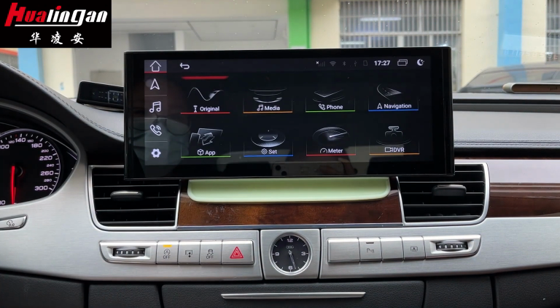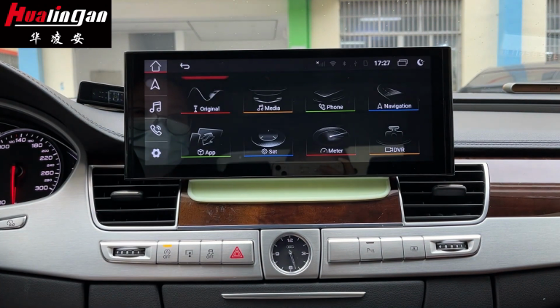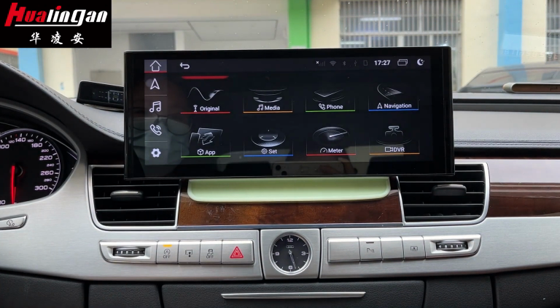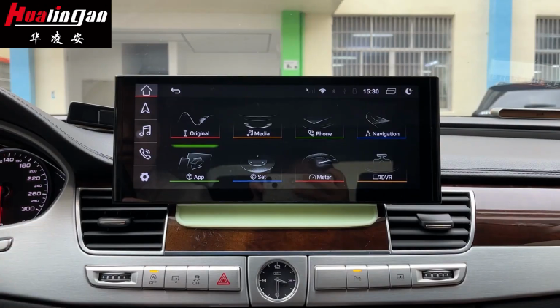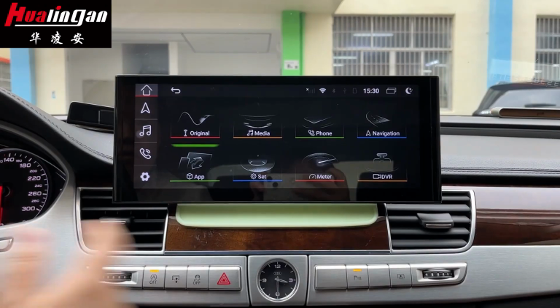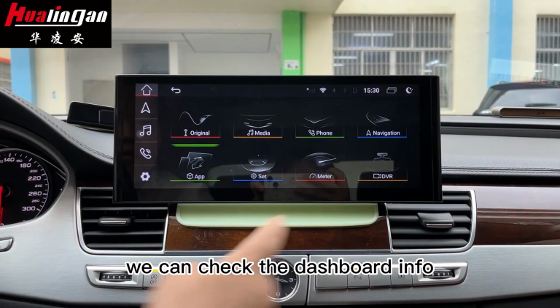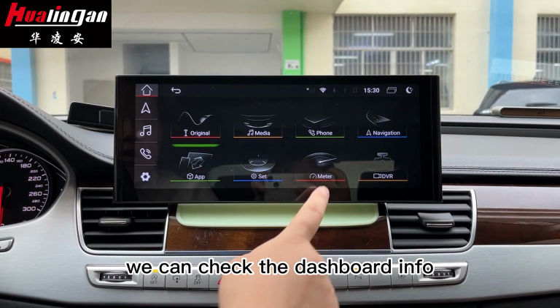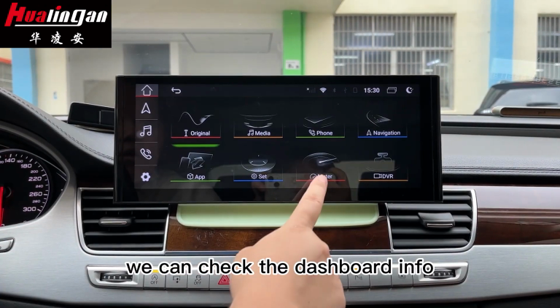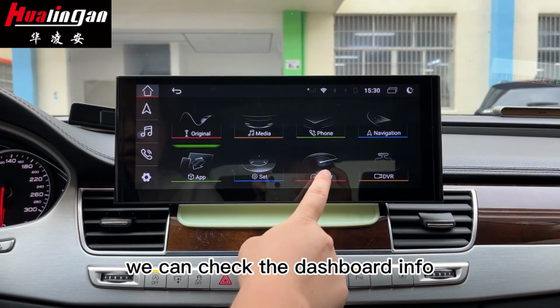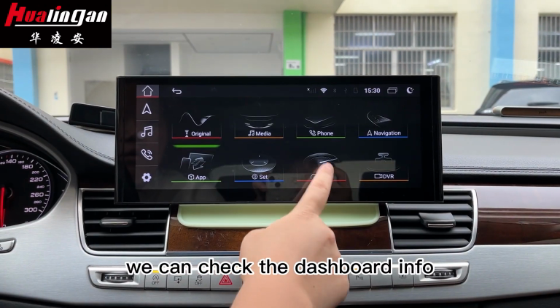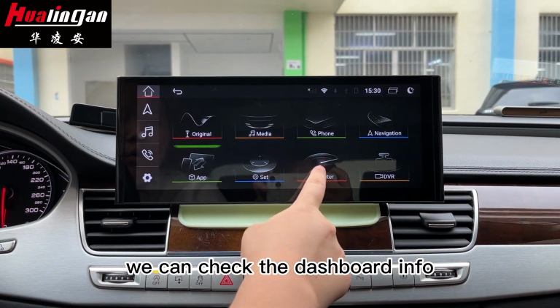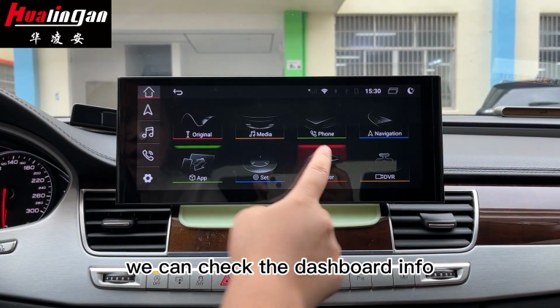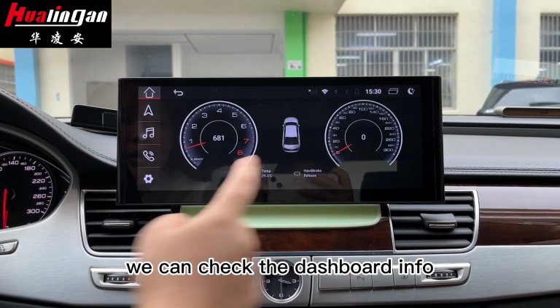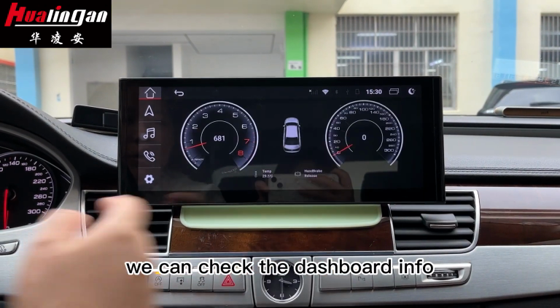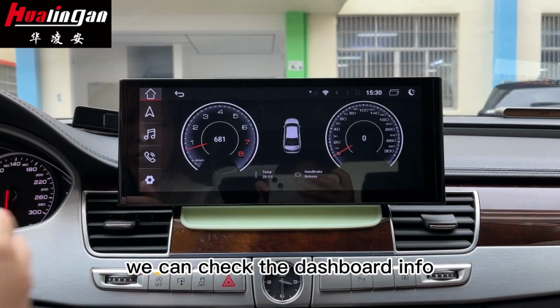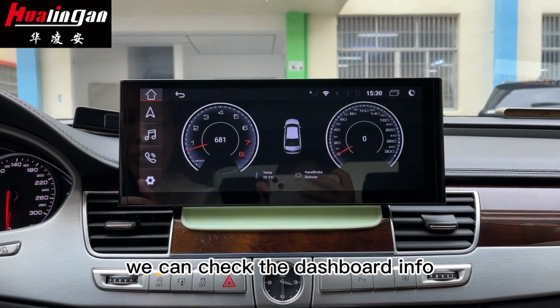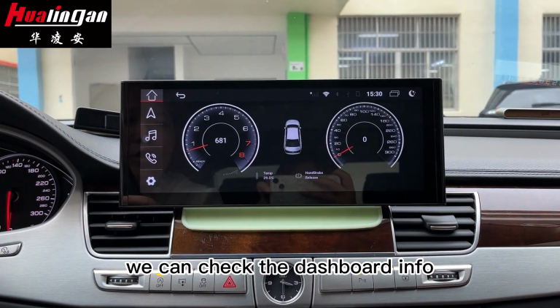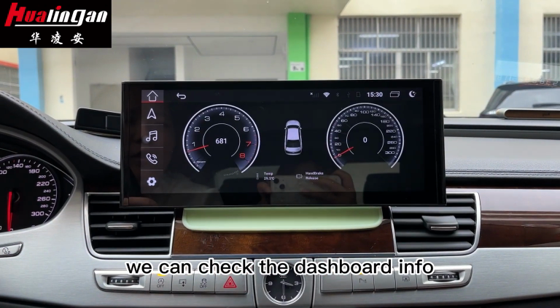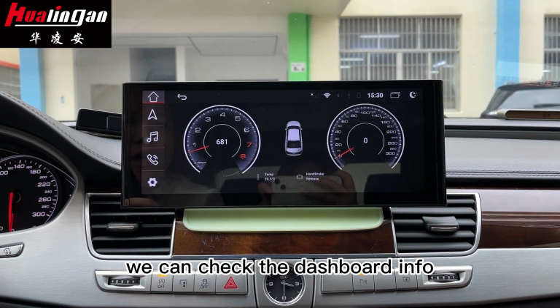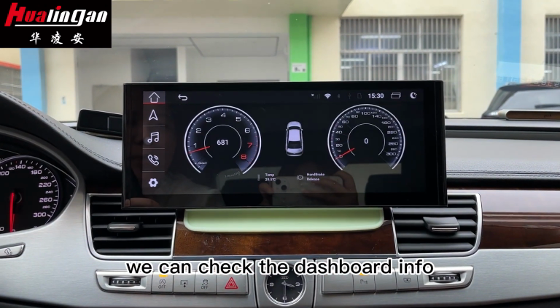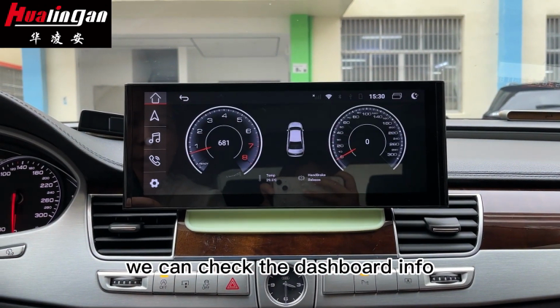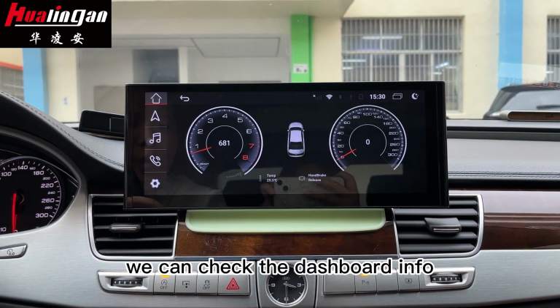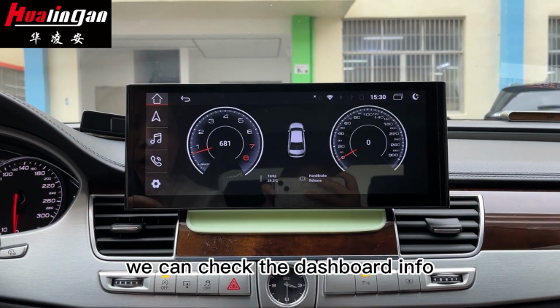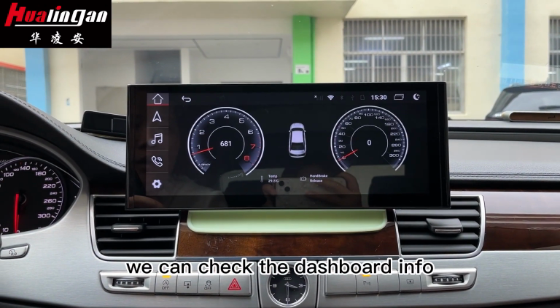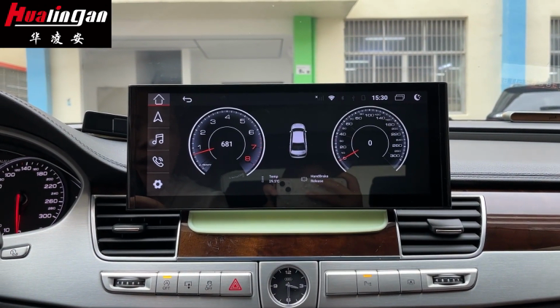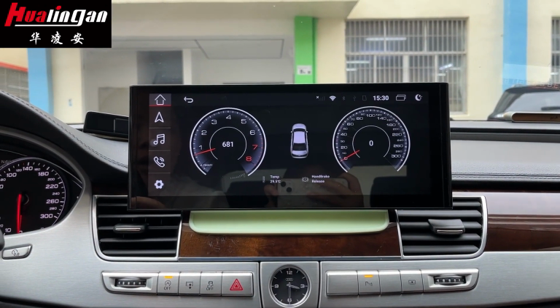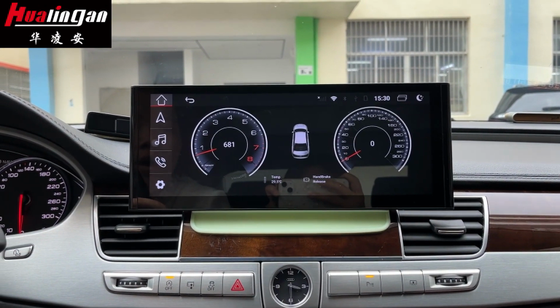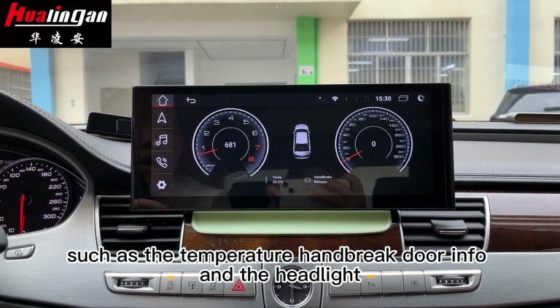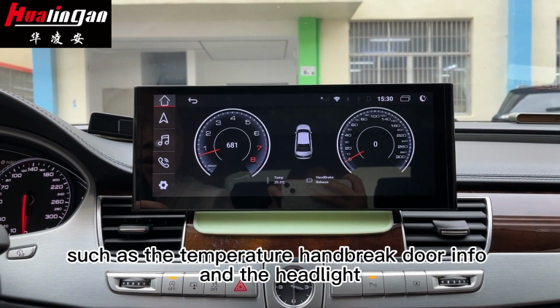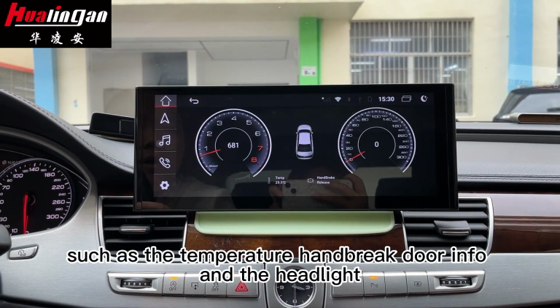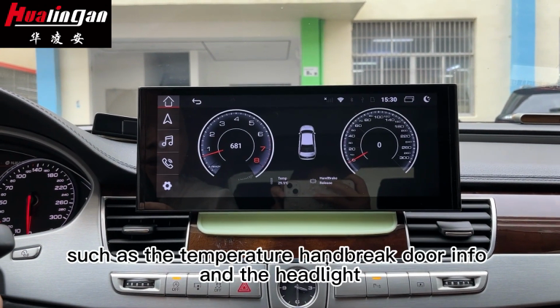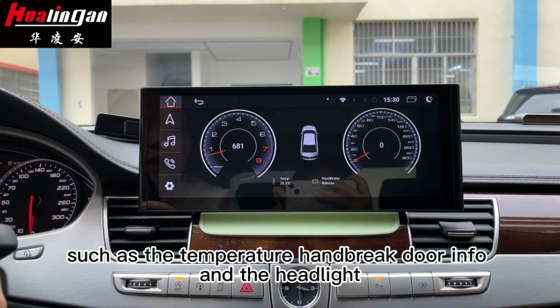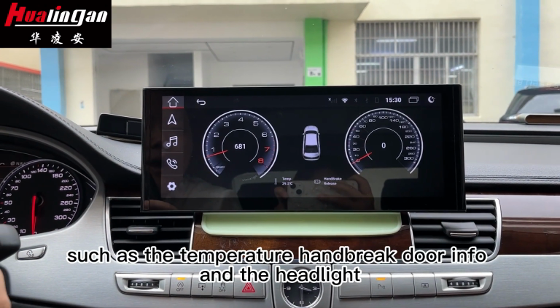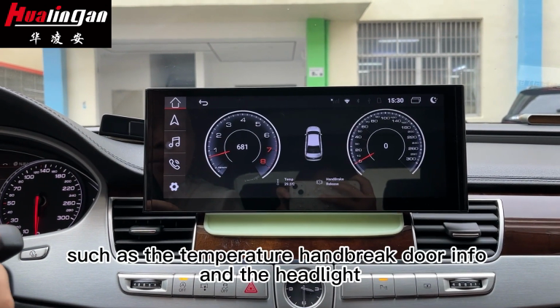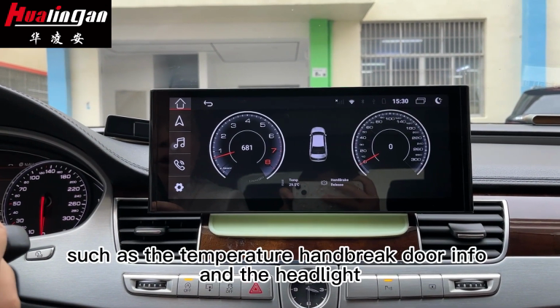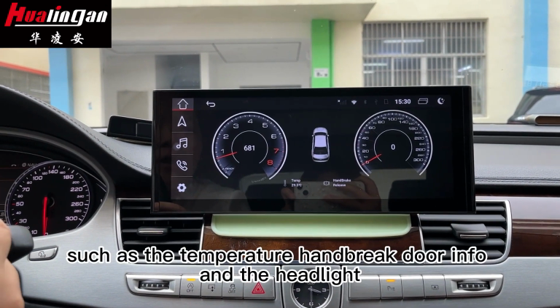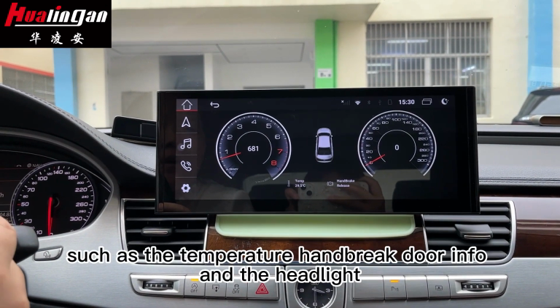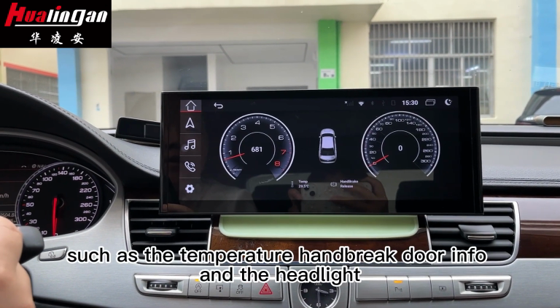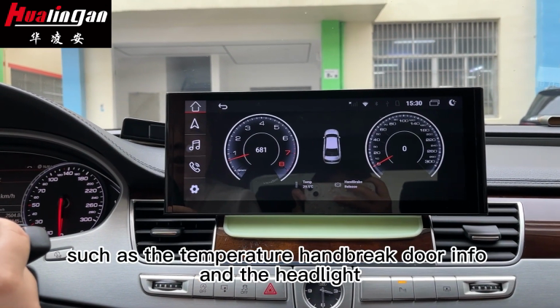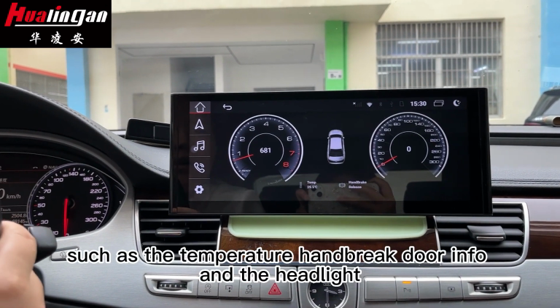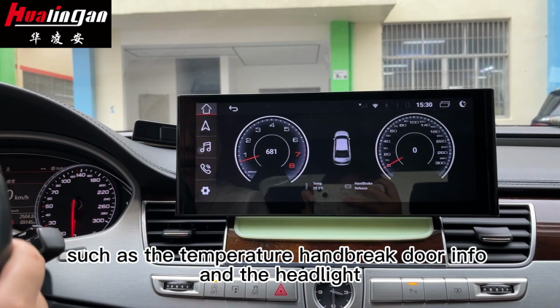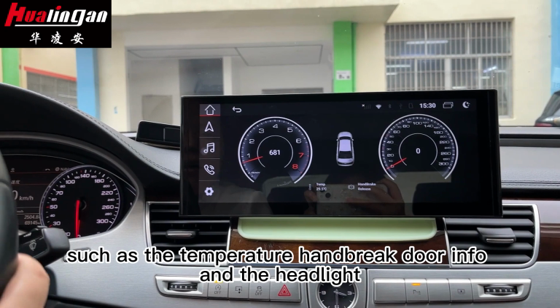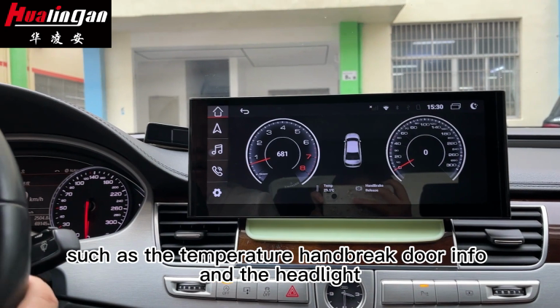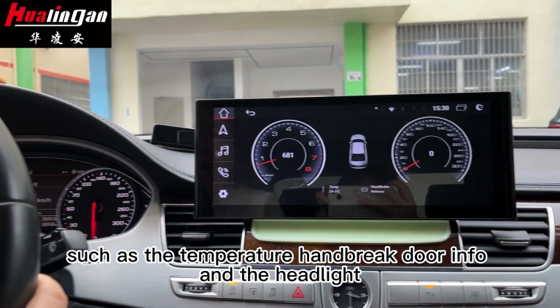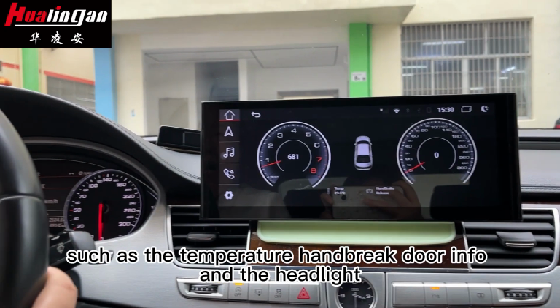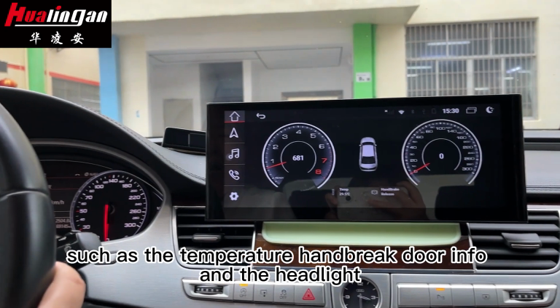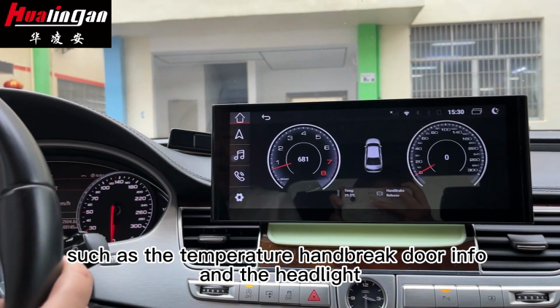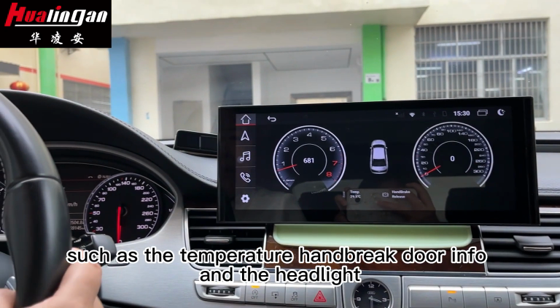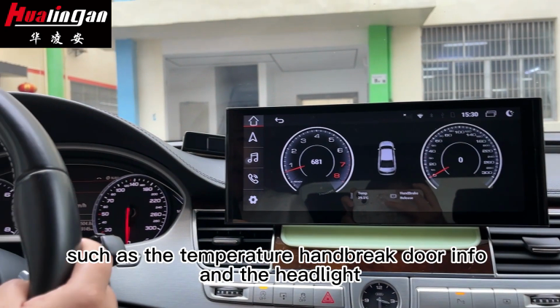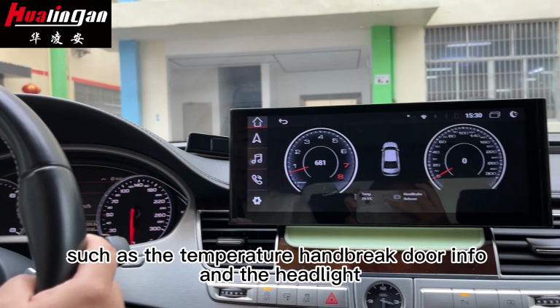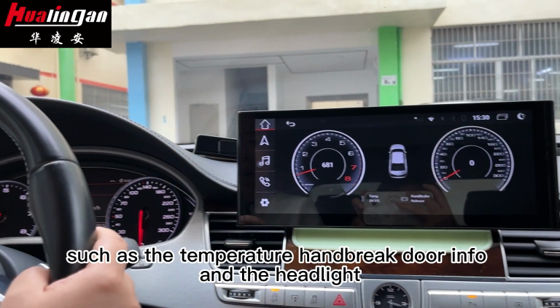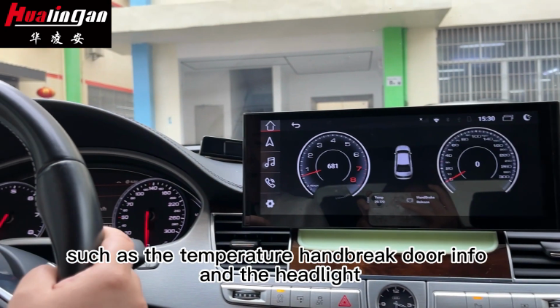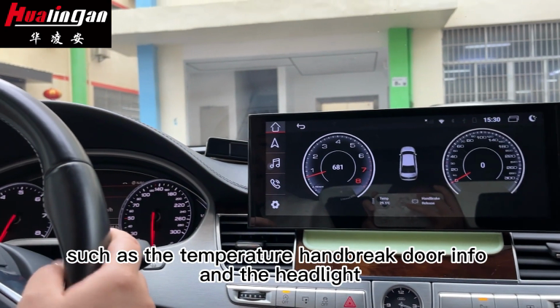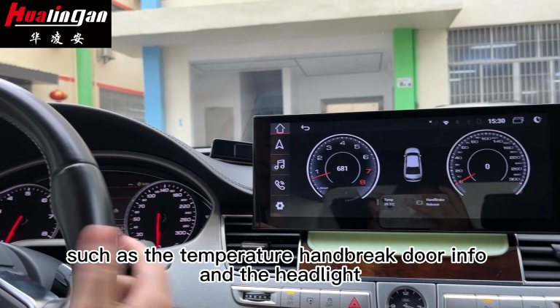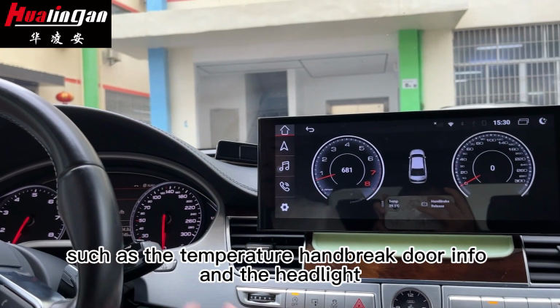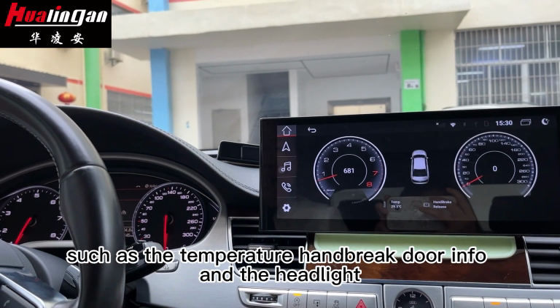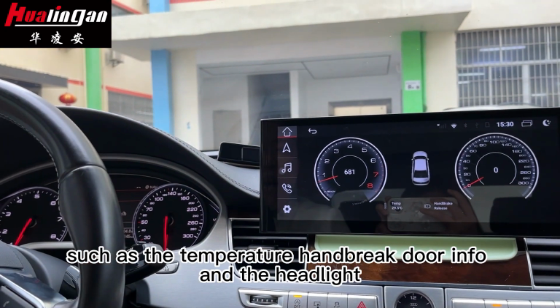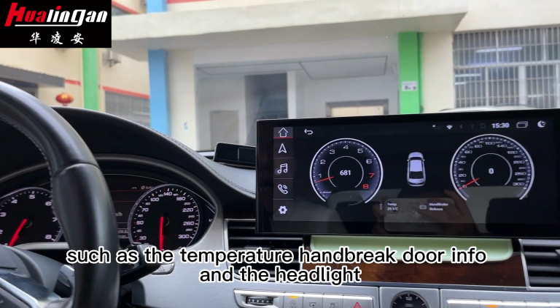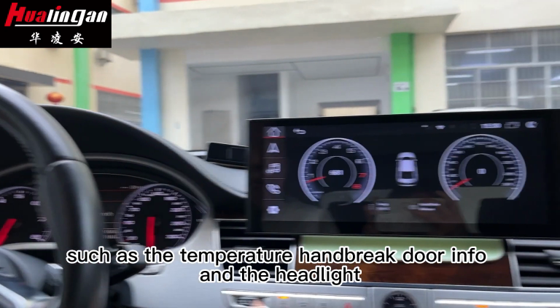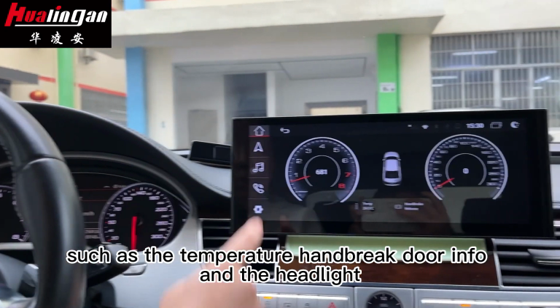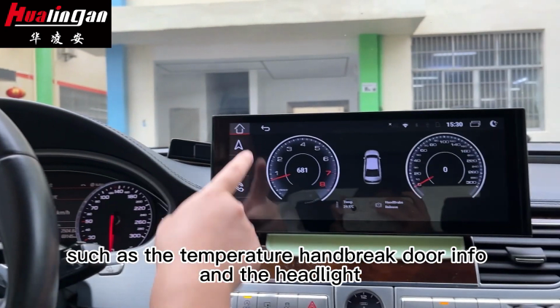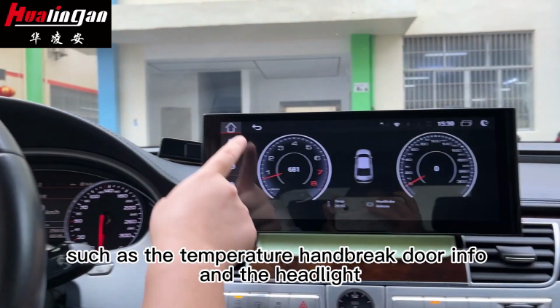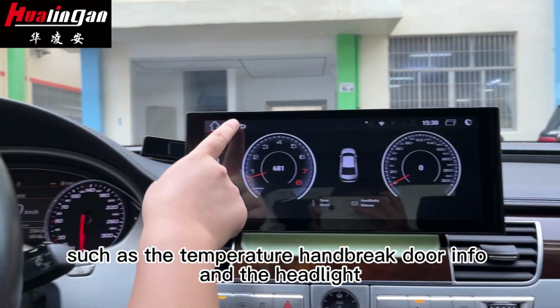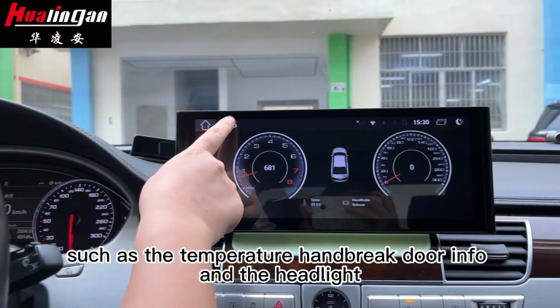We can check the dashboard info, such as the temperature, heartbeat, door info, and the headlight.